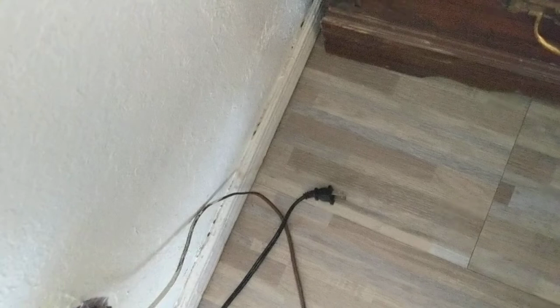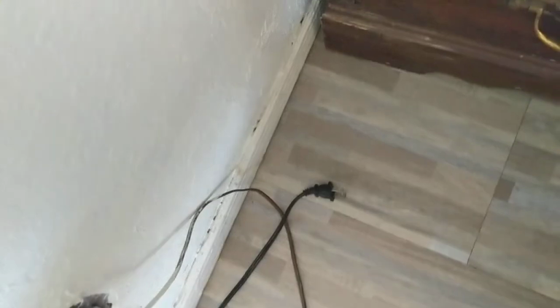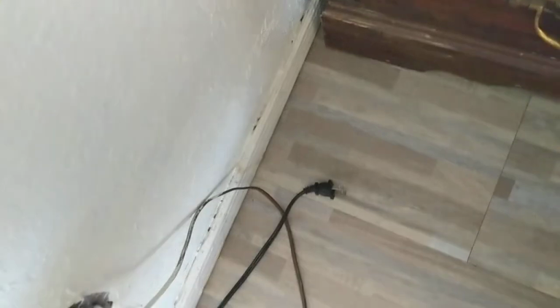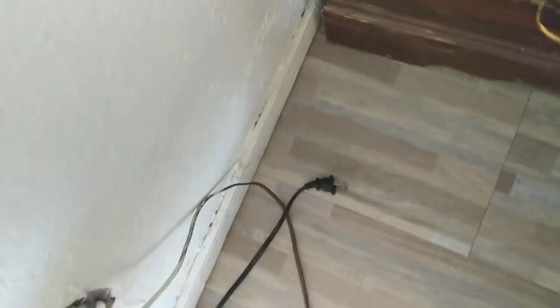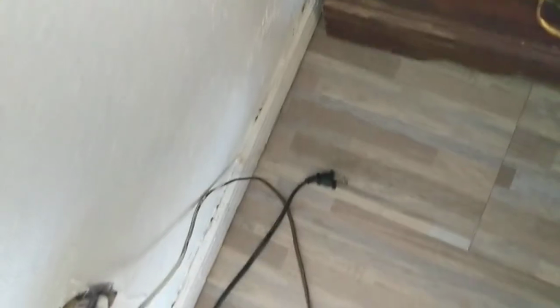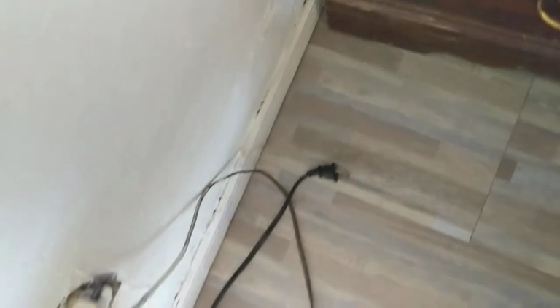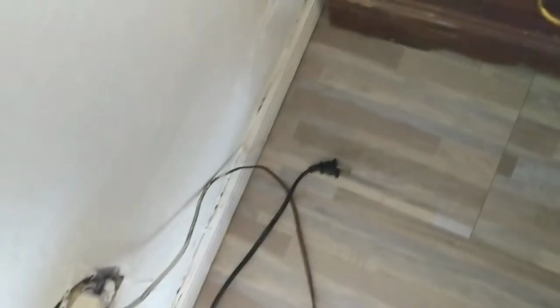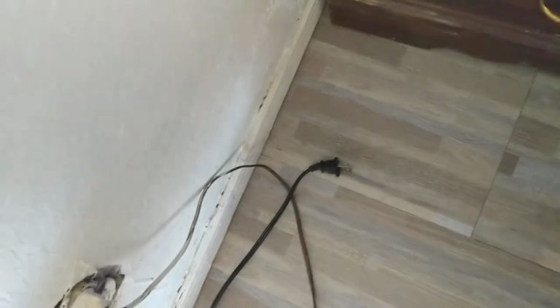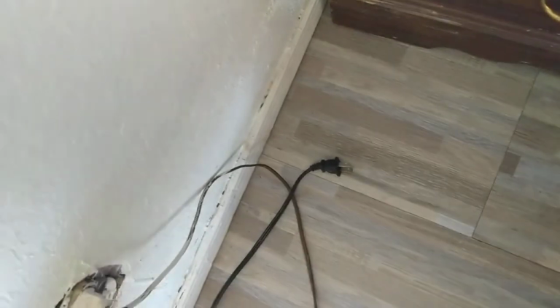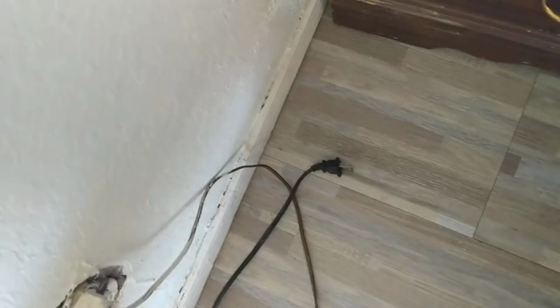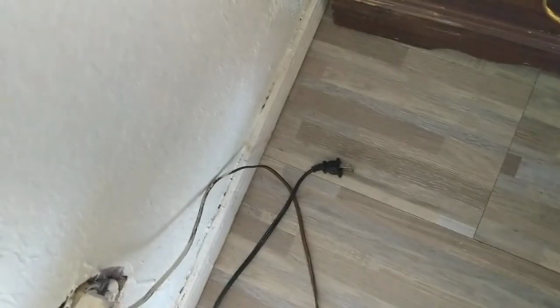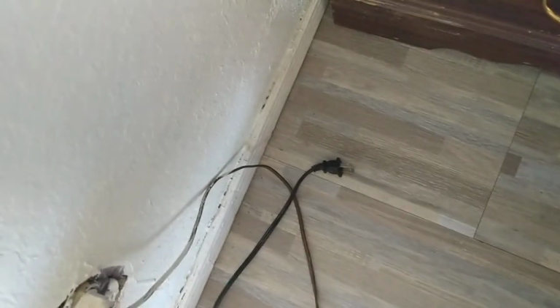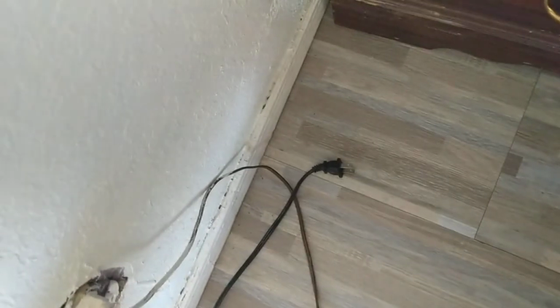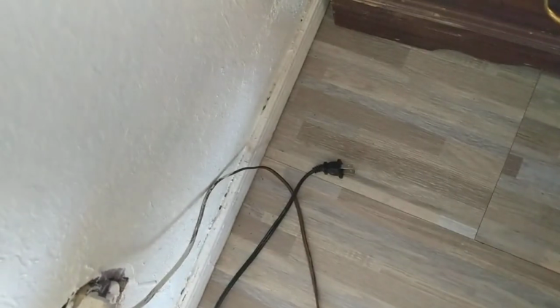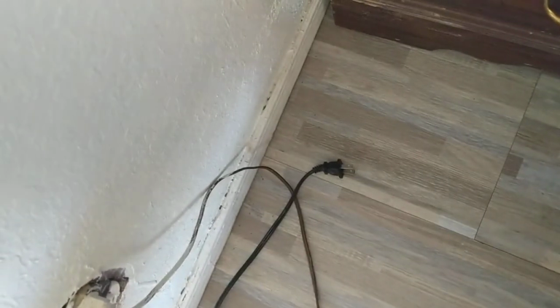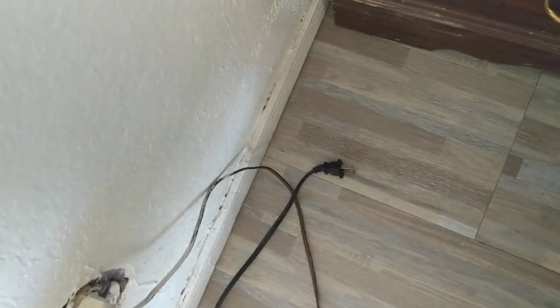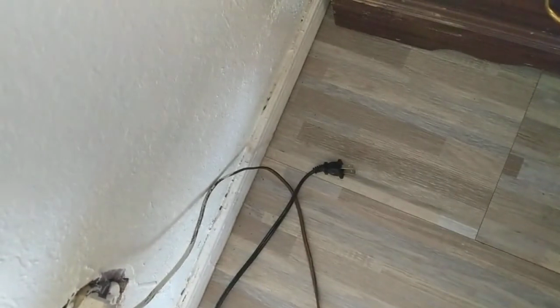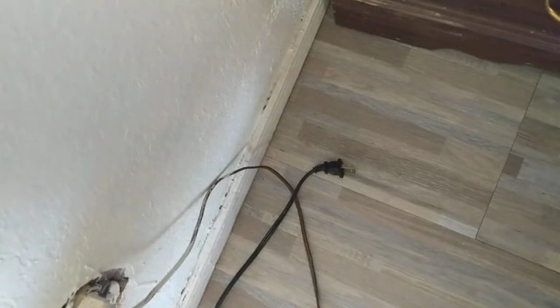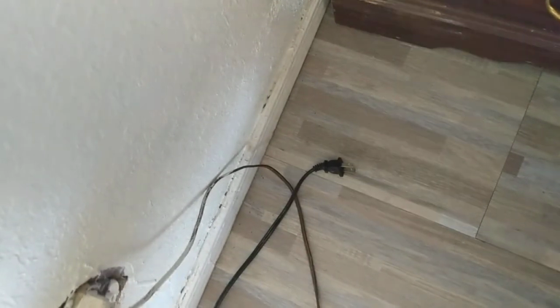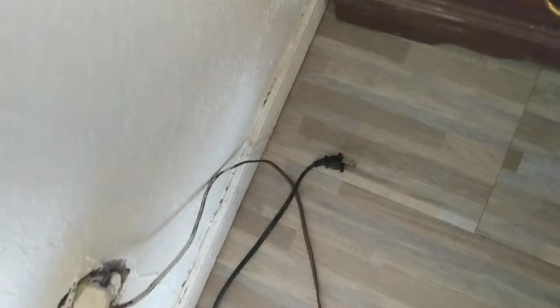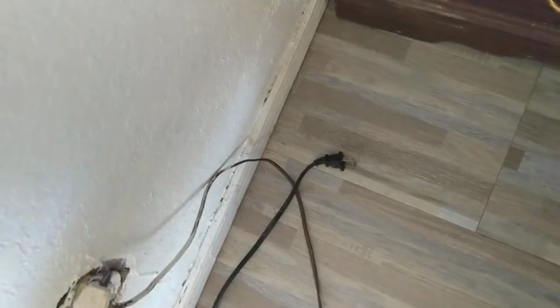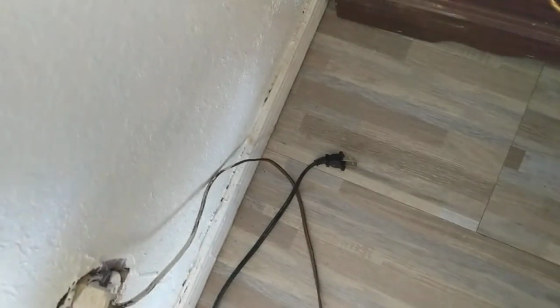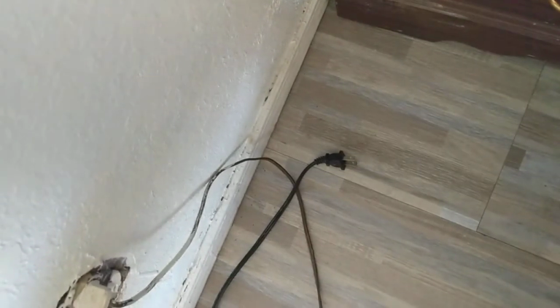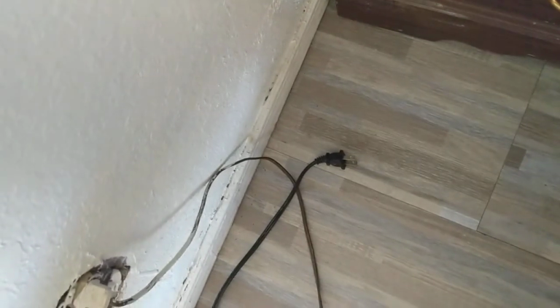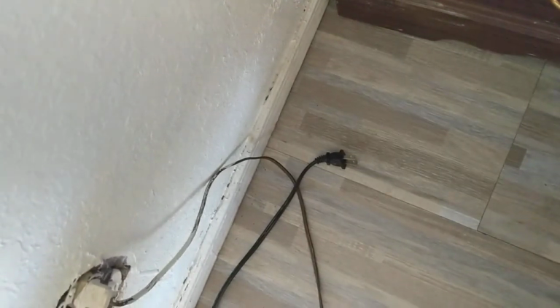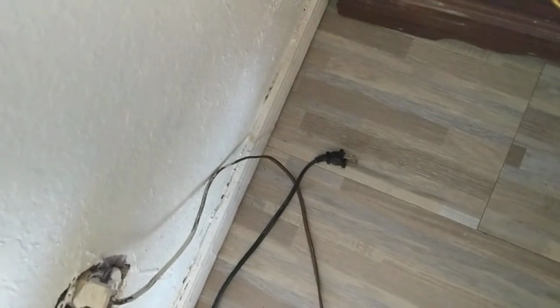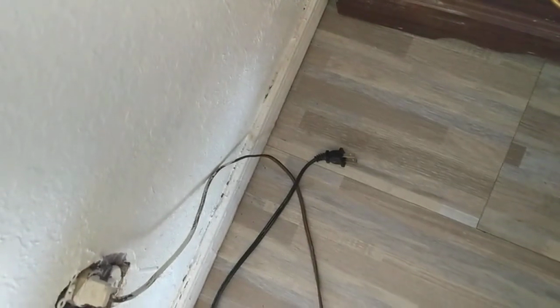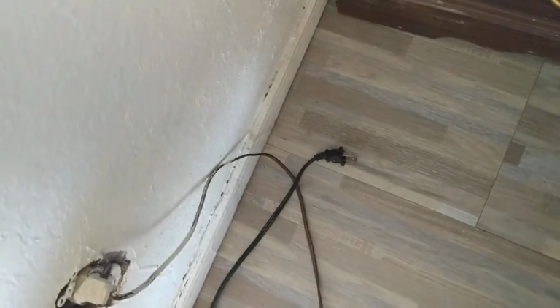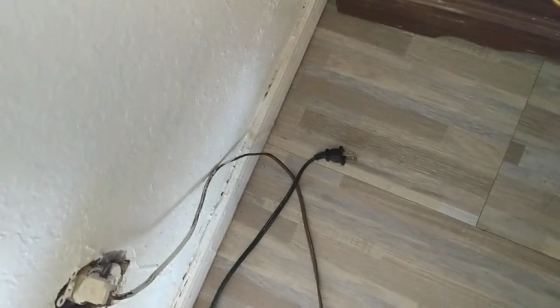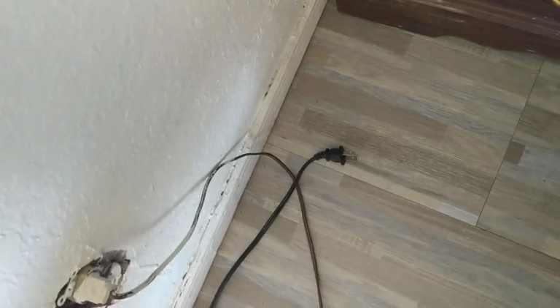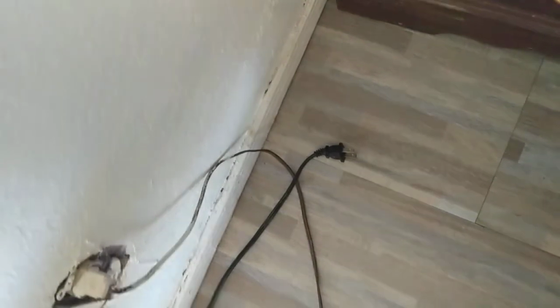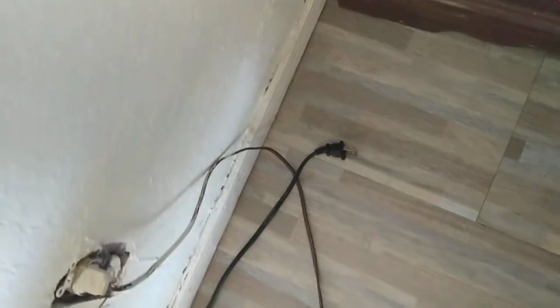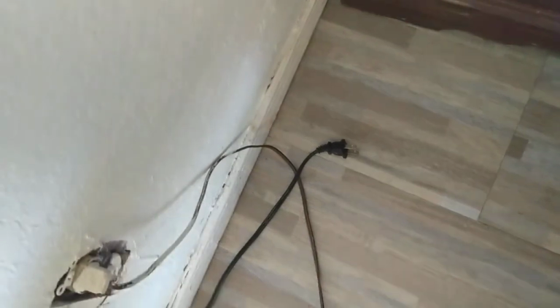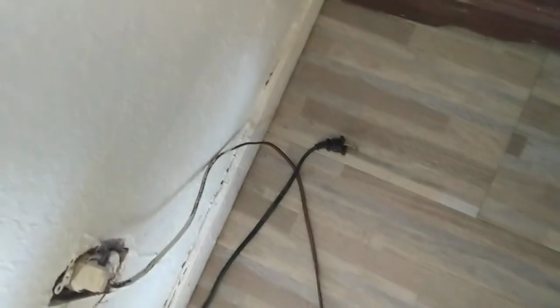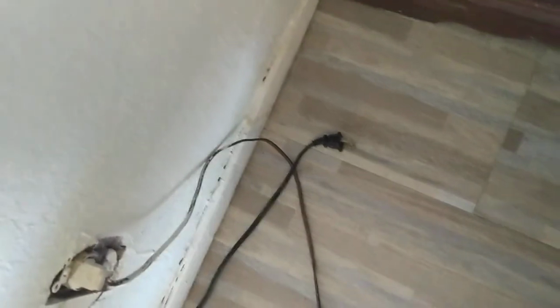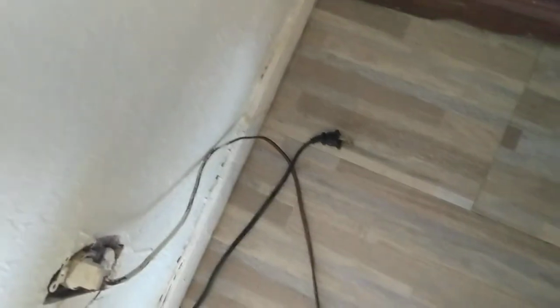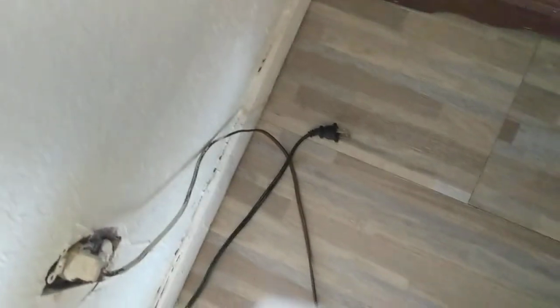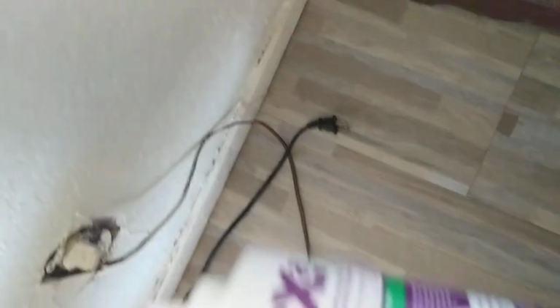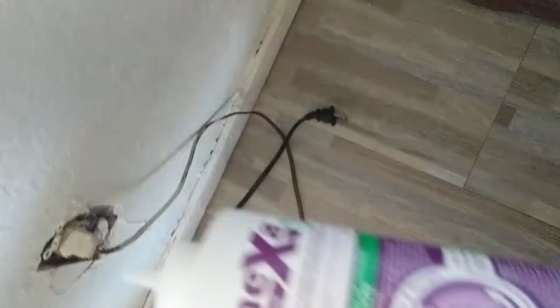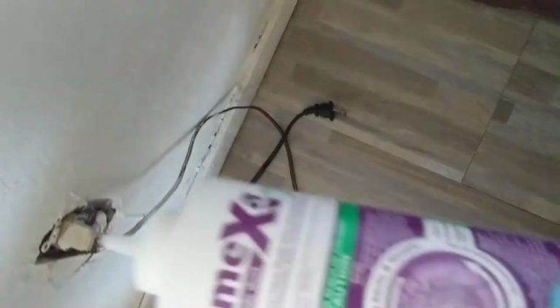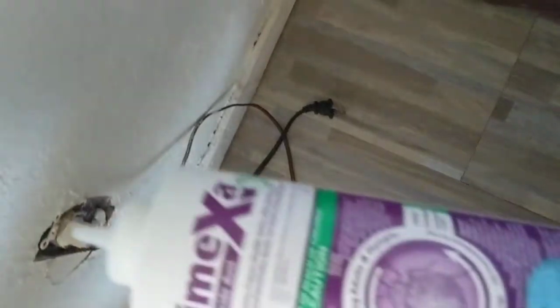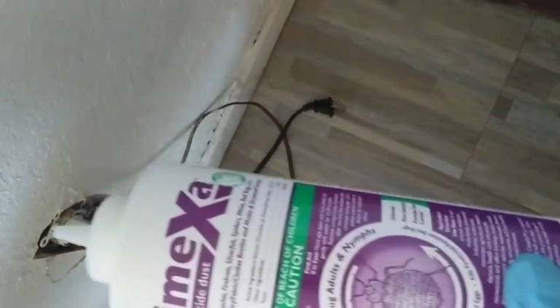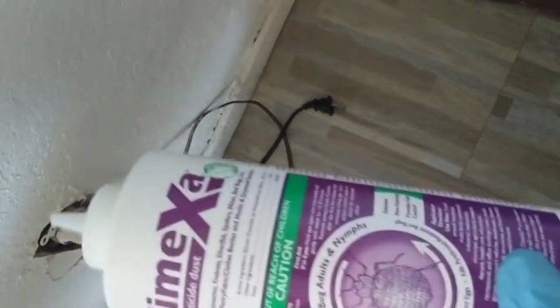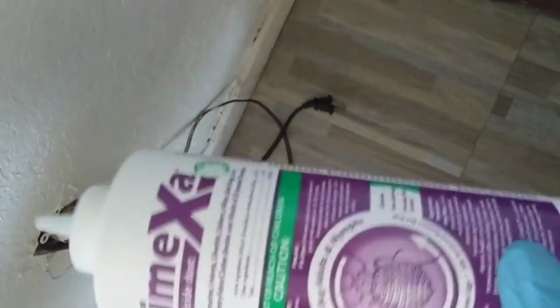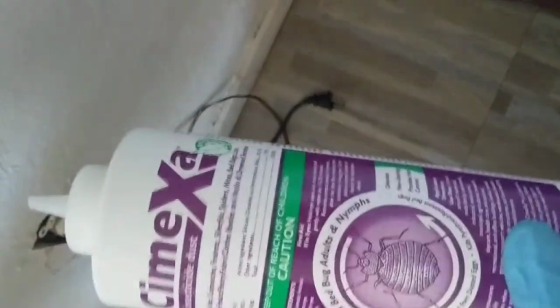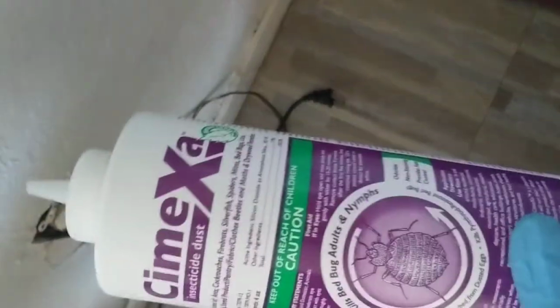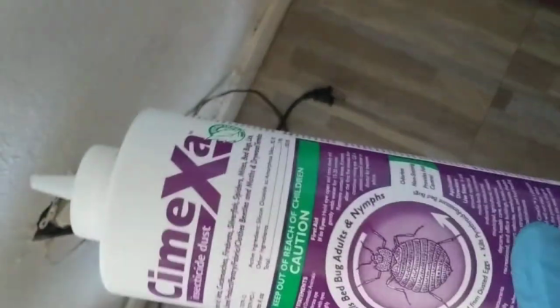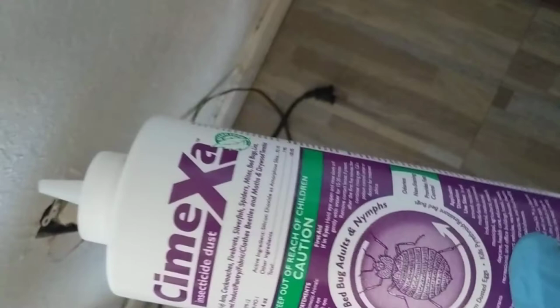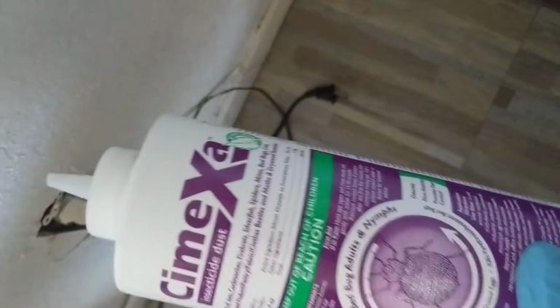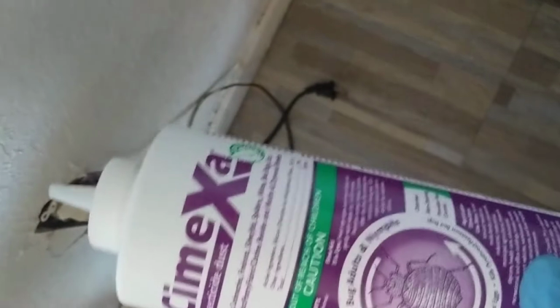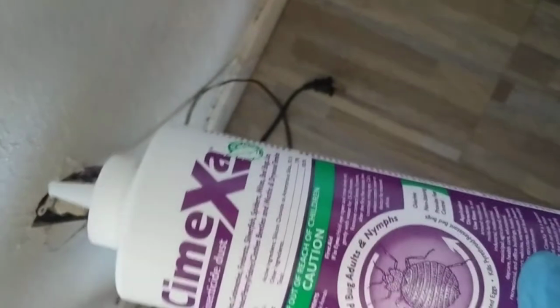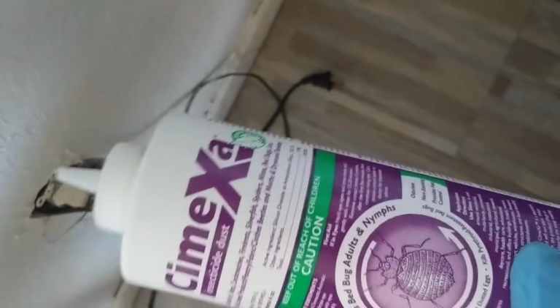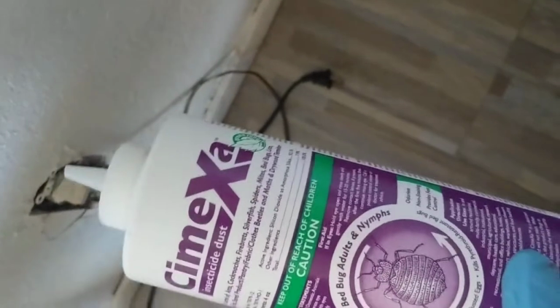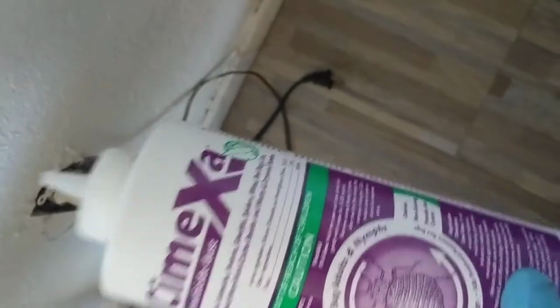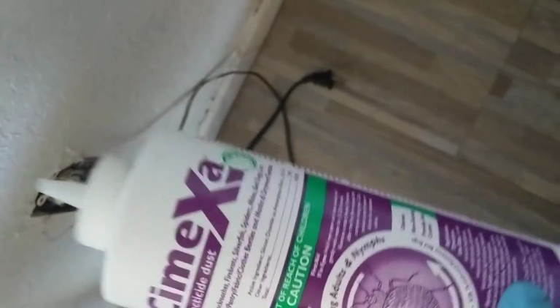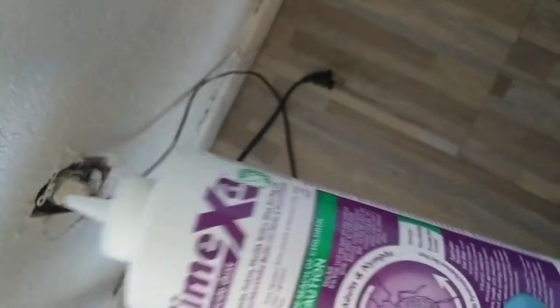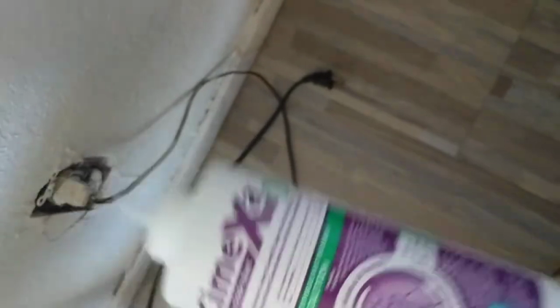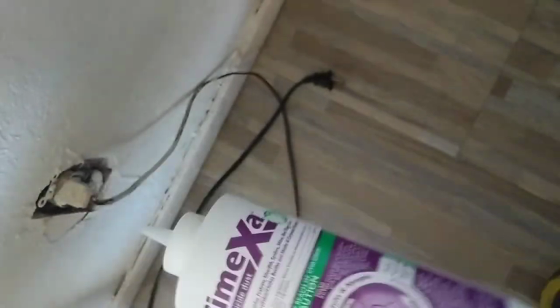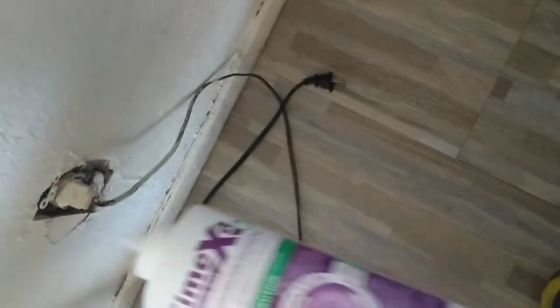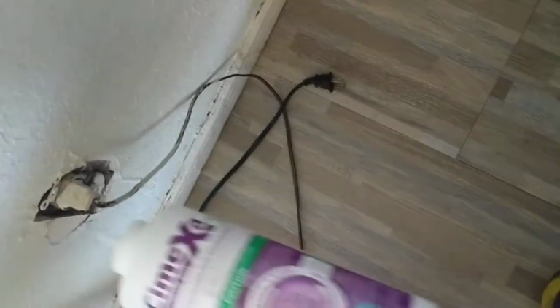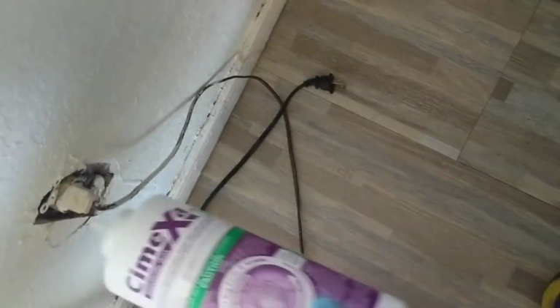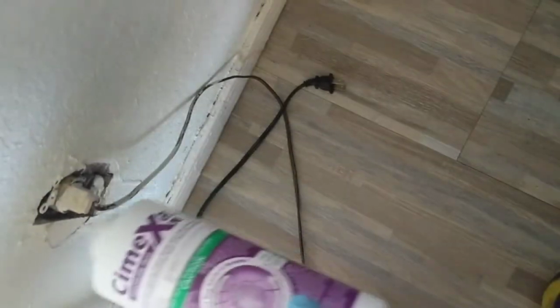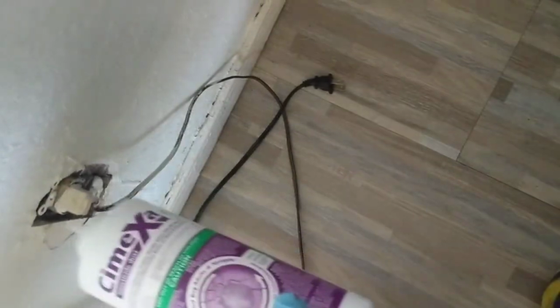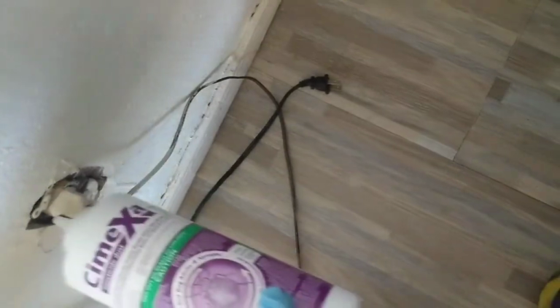Hey guys, this is another video from Tulsa Bedbug Specialist. Here is some Cymexa dust. This is great for outlets.